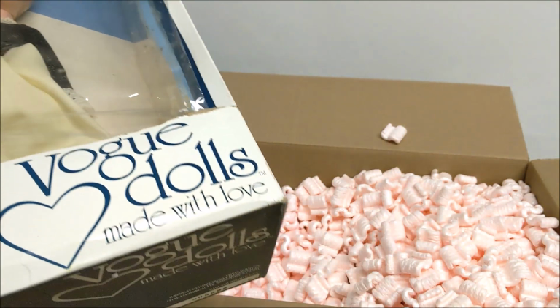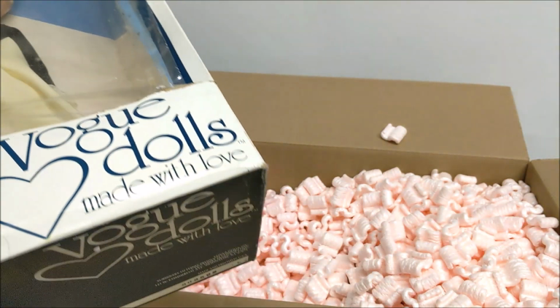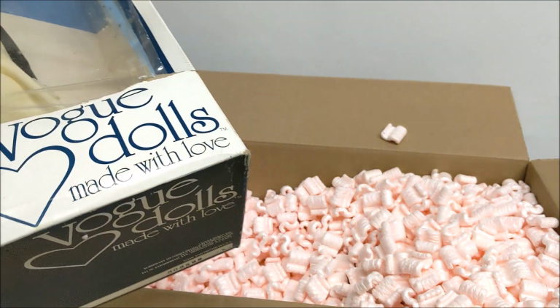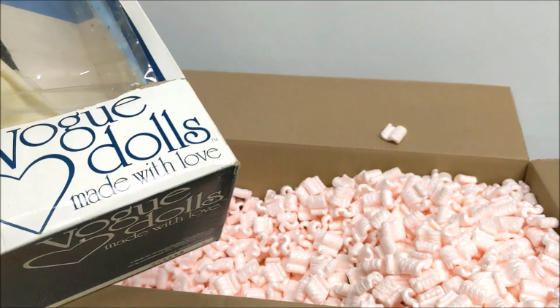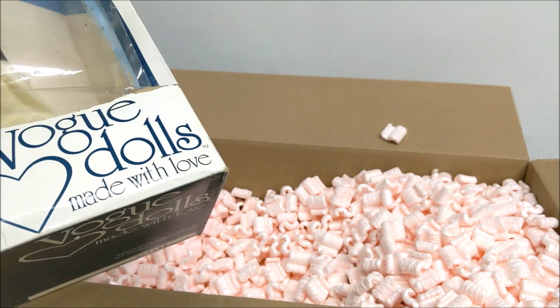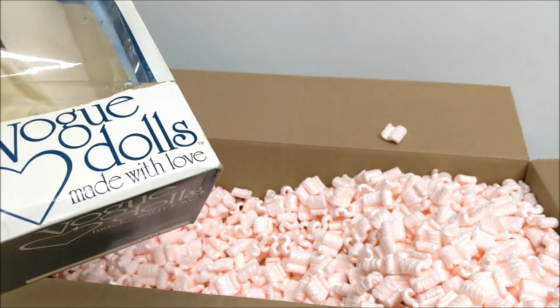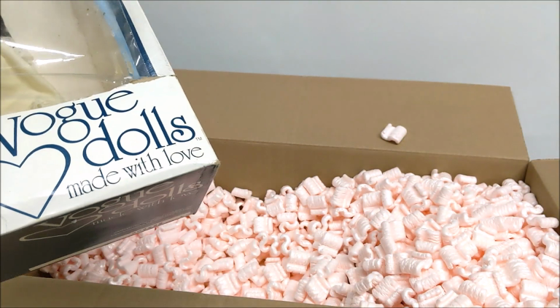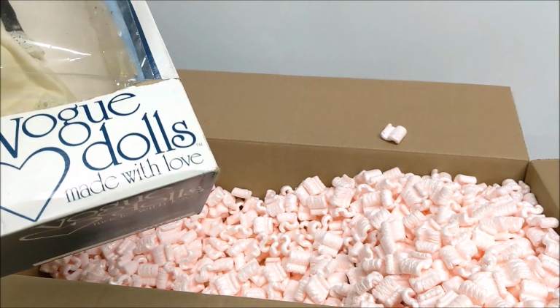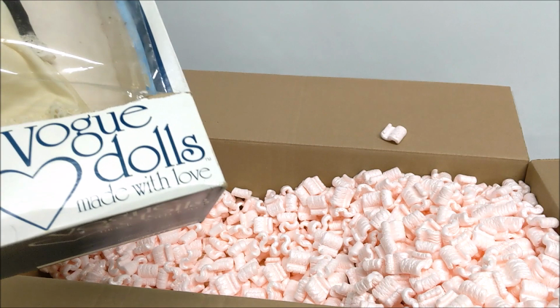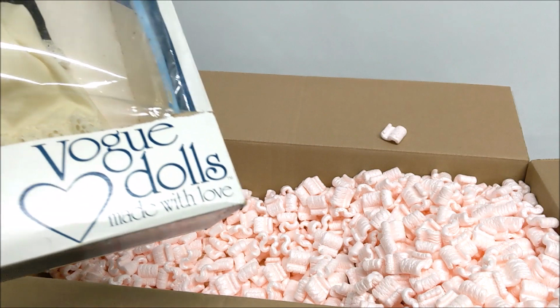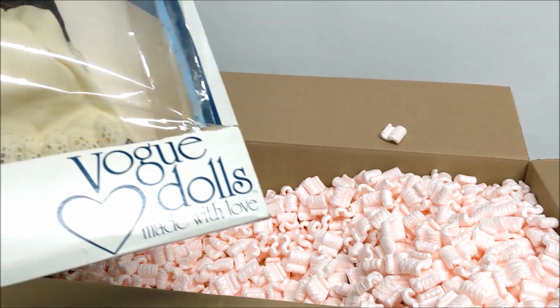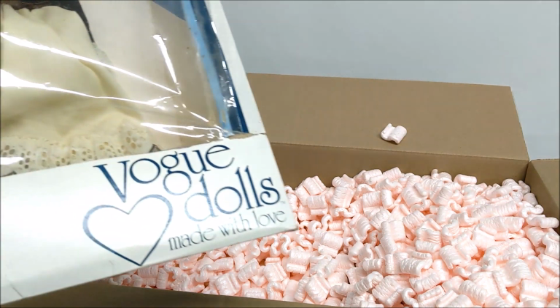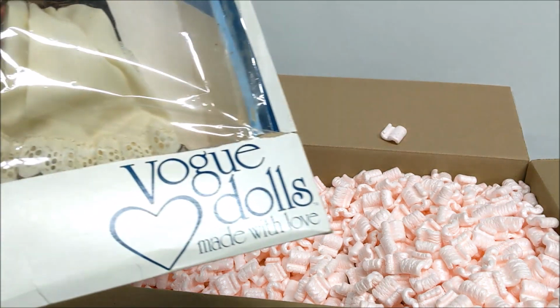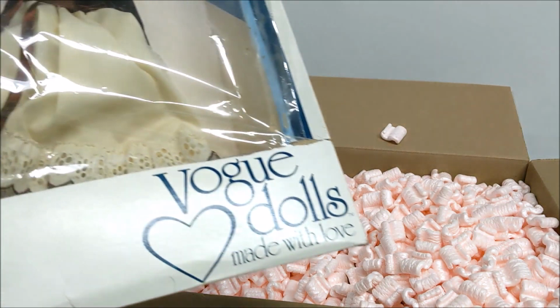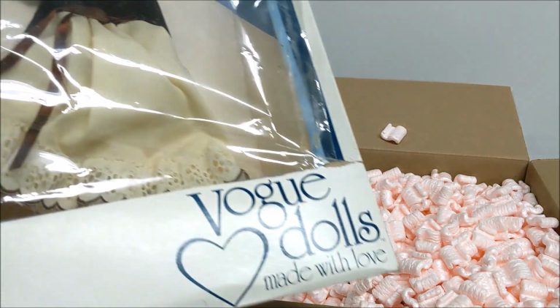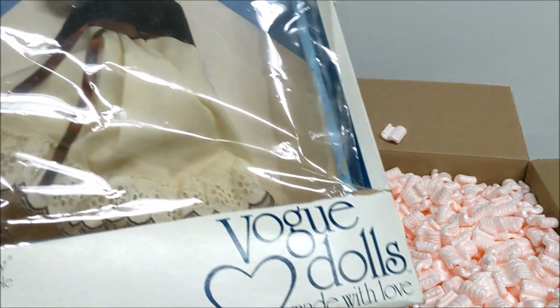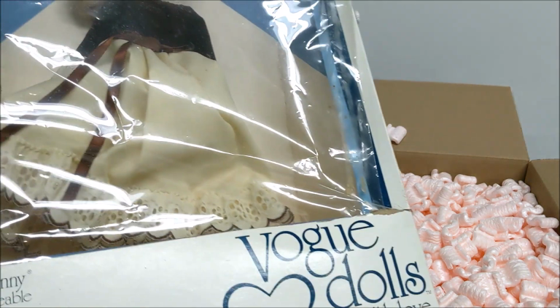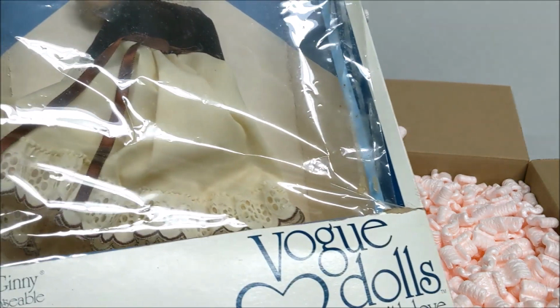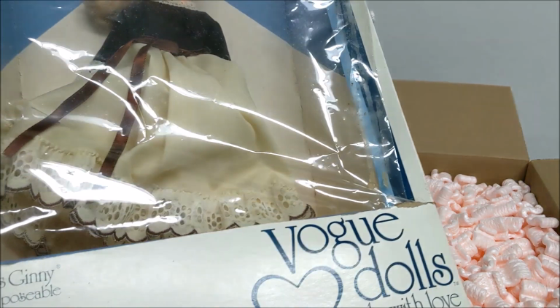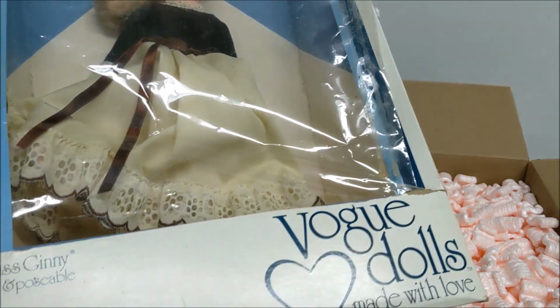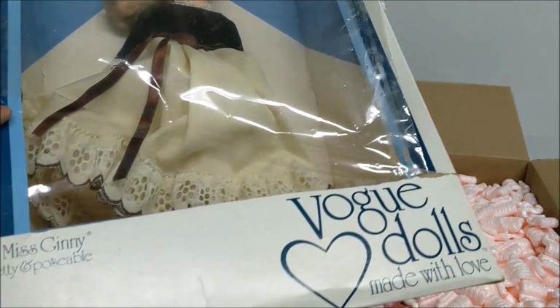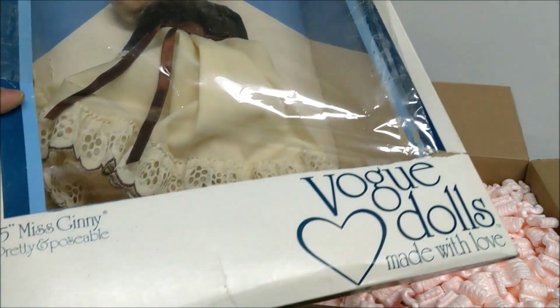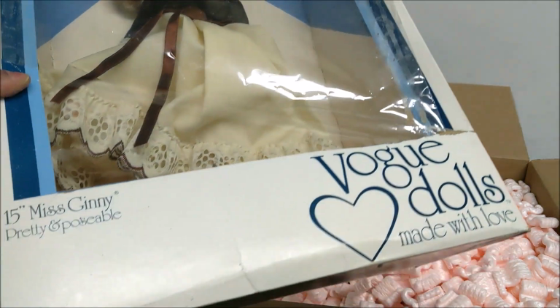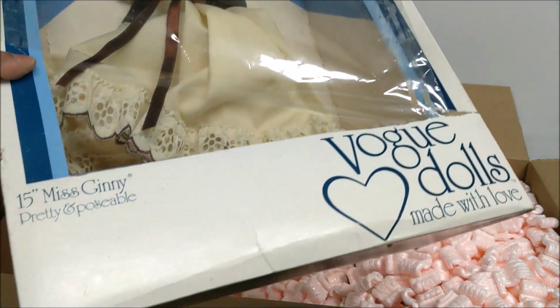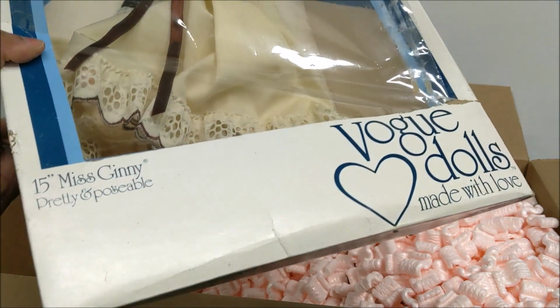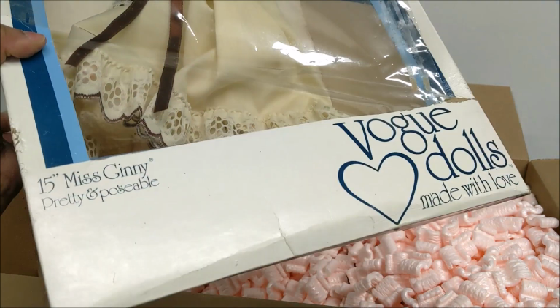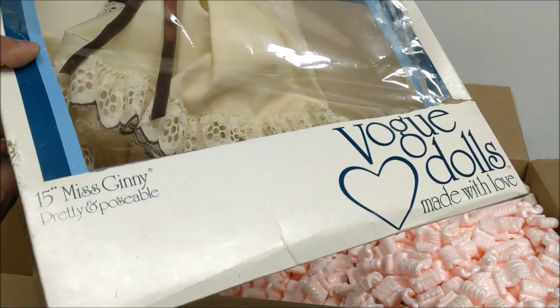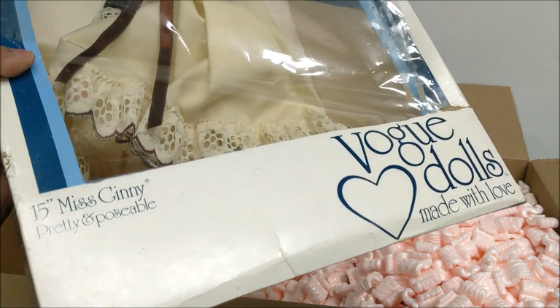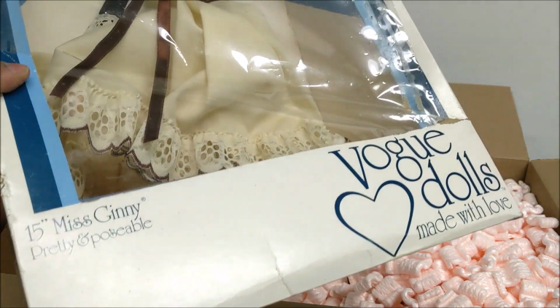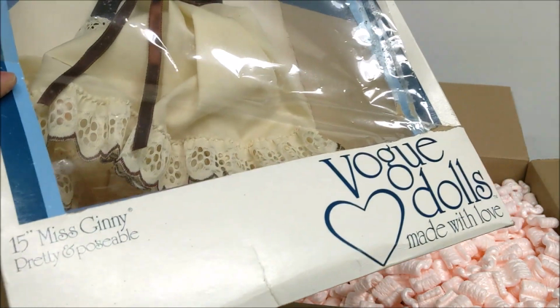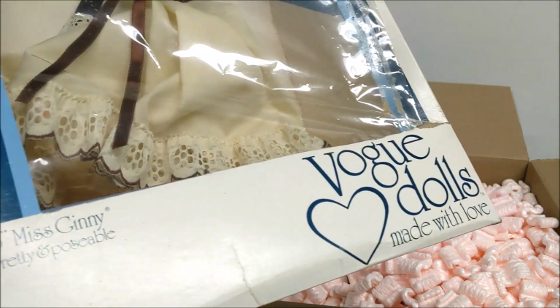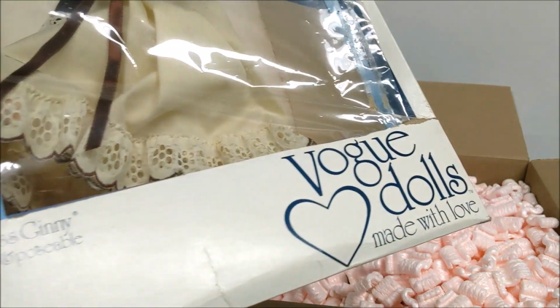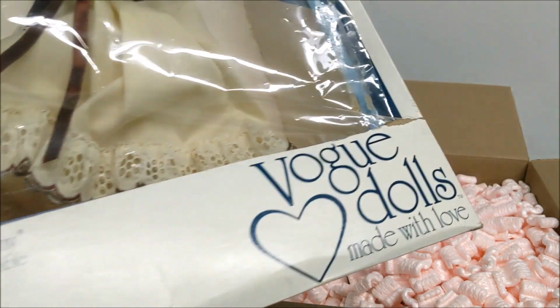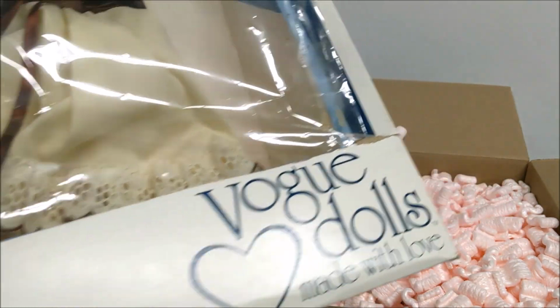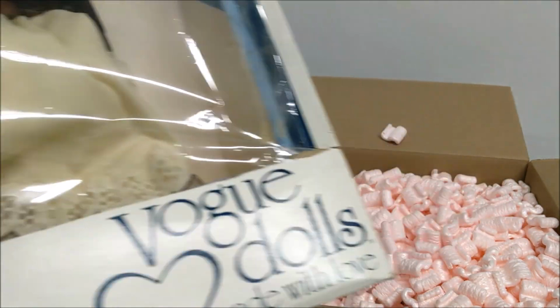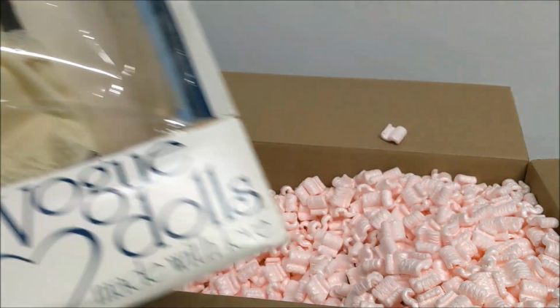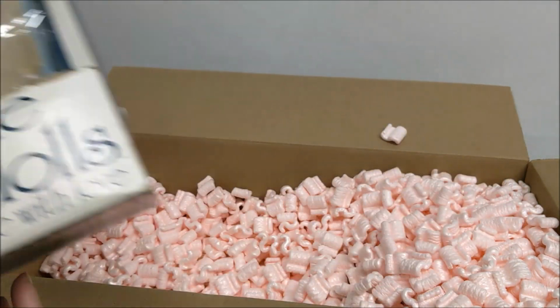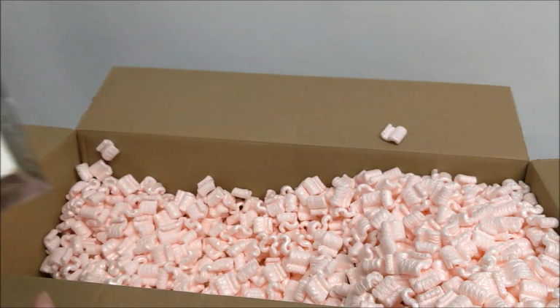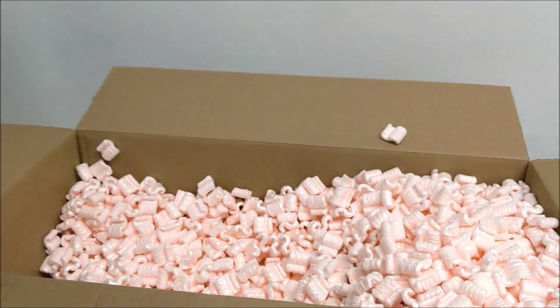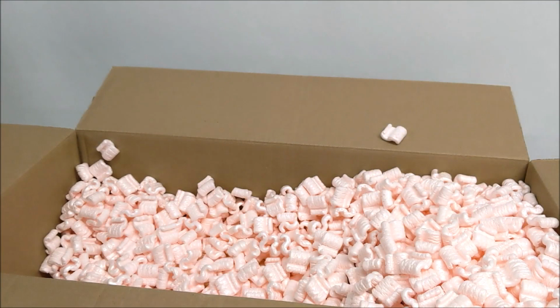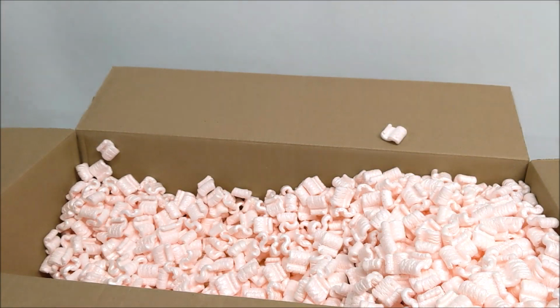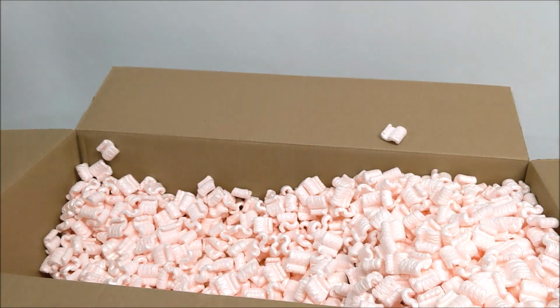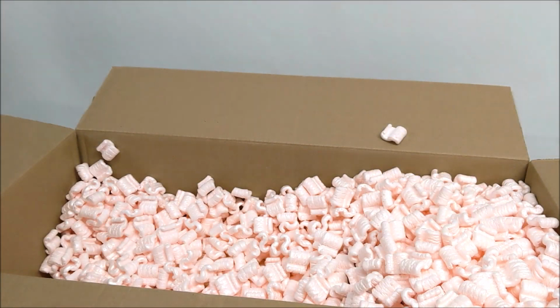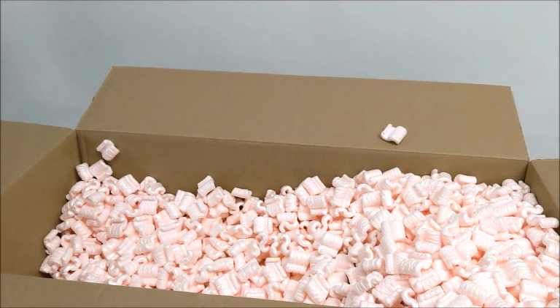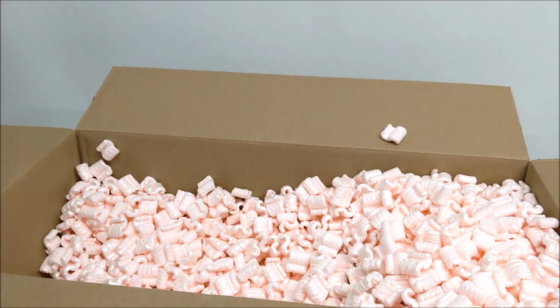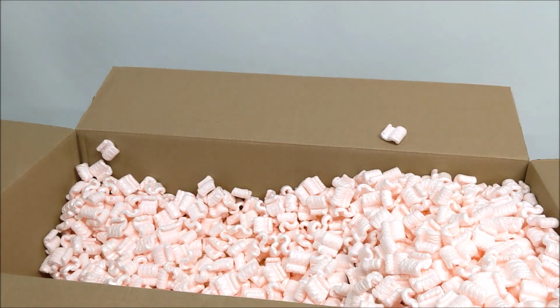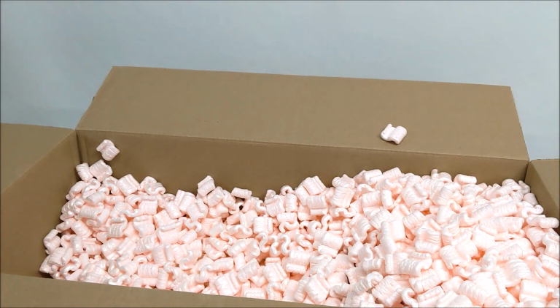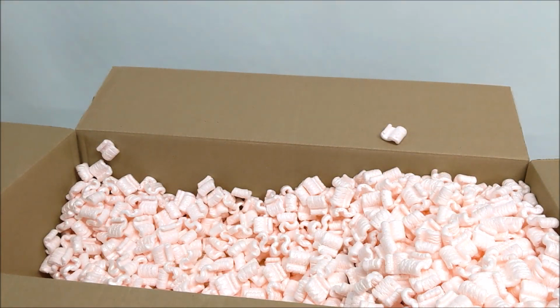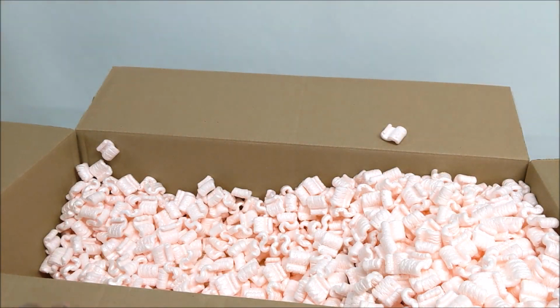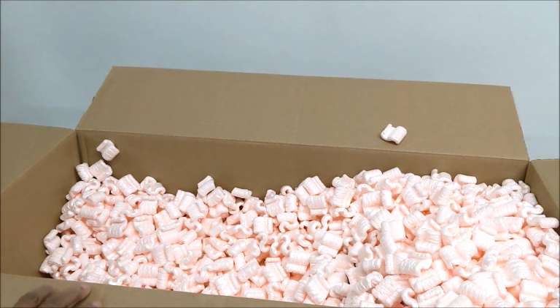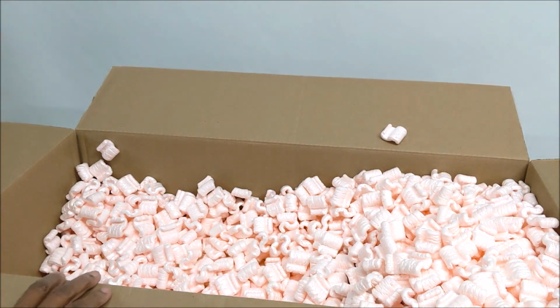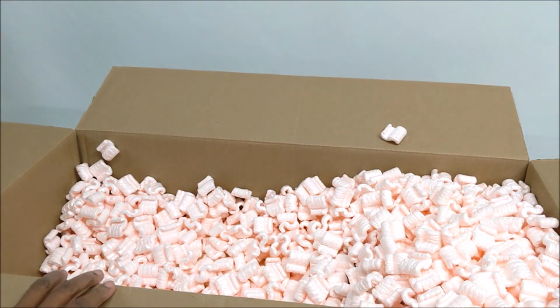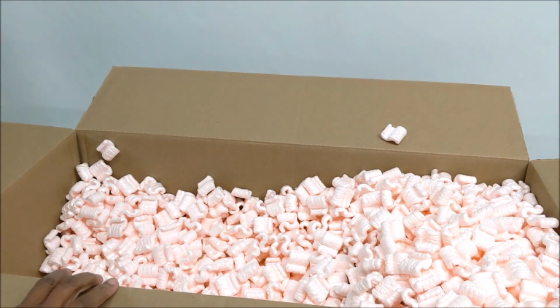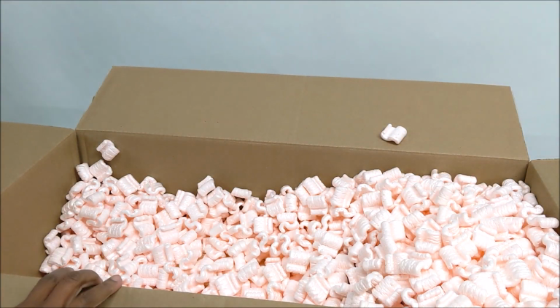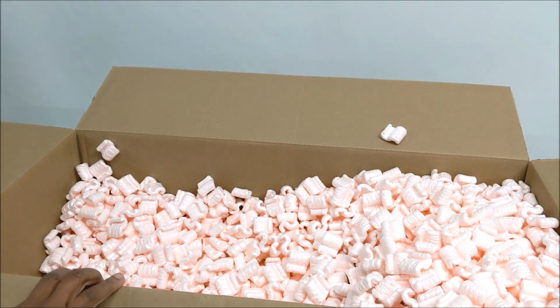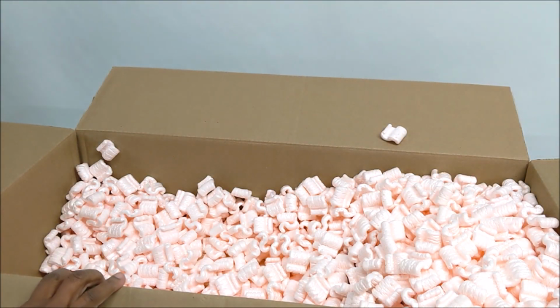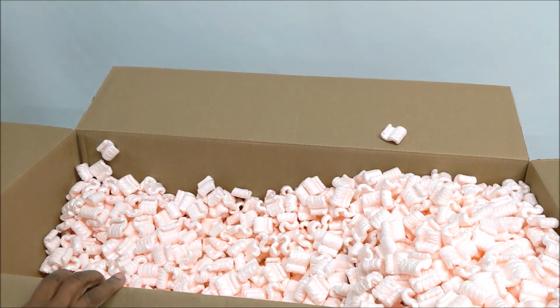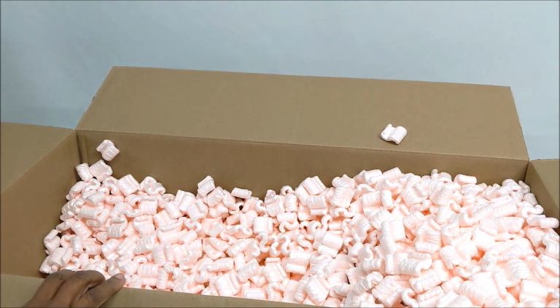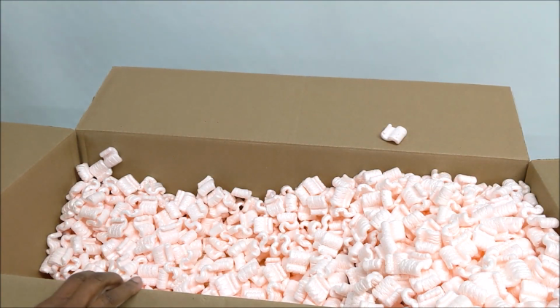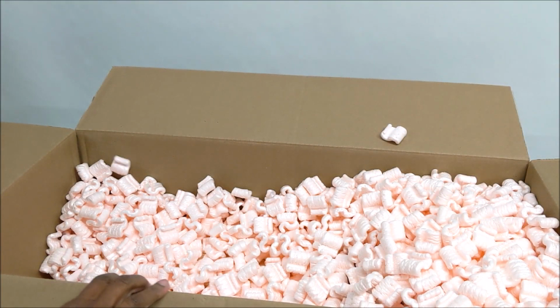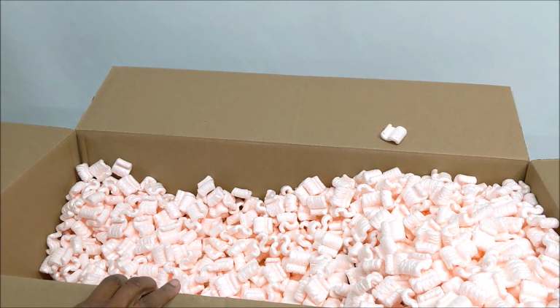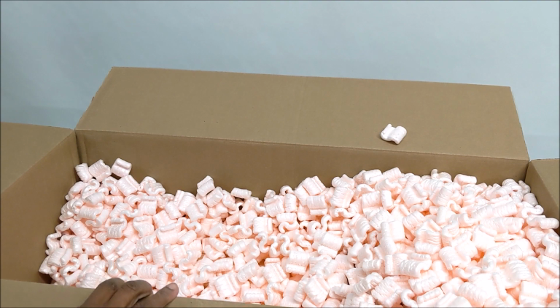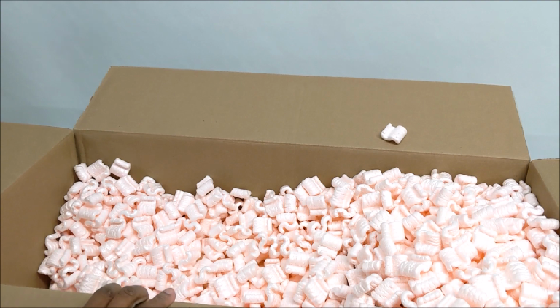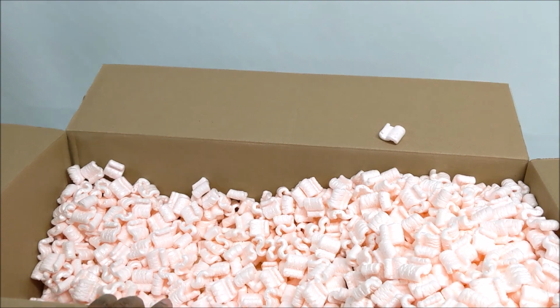It's the Miss Ginny 15-inch Miss Ginny doll. Let's see what else is in here.